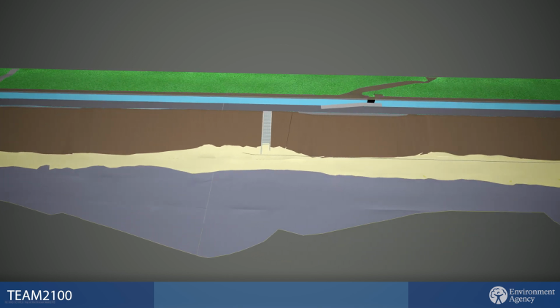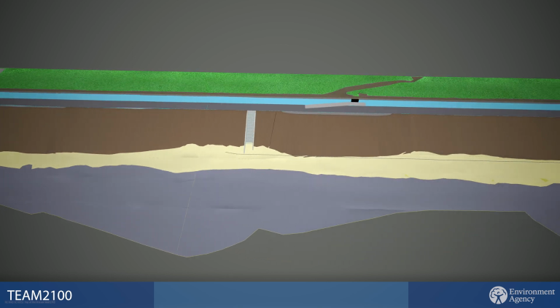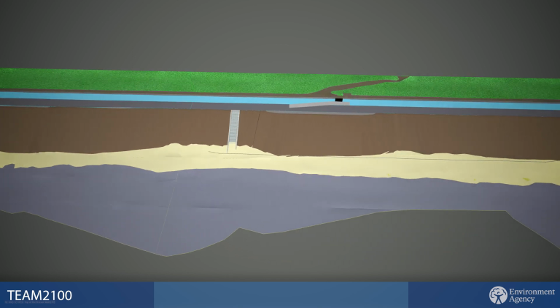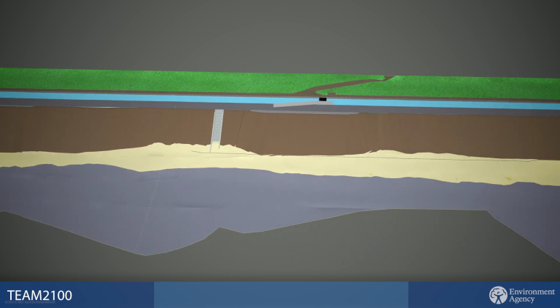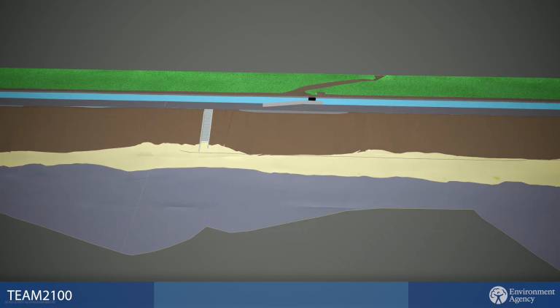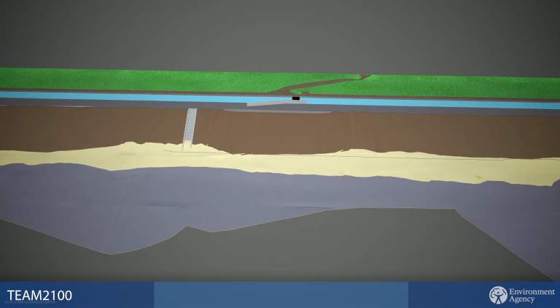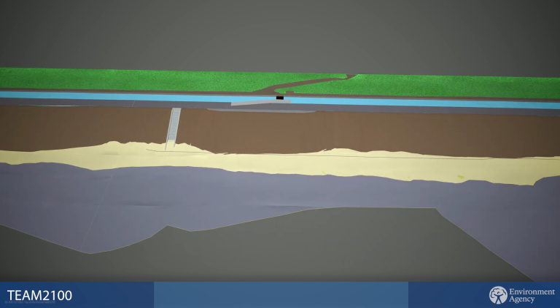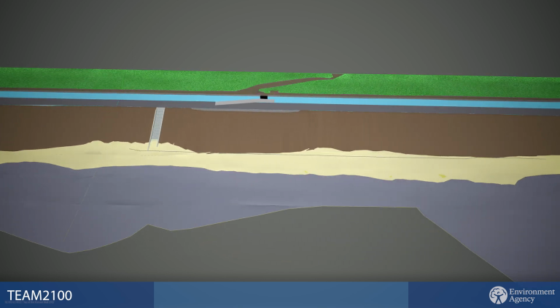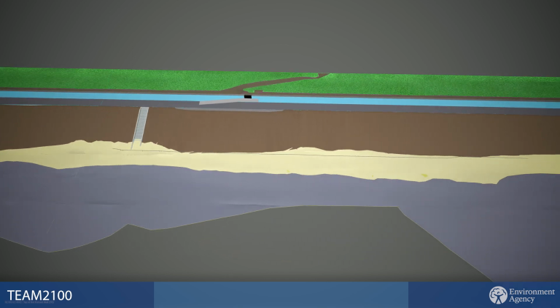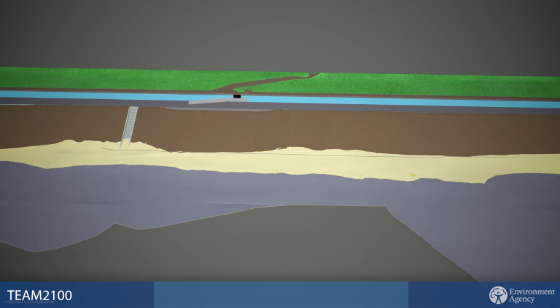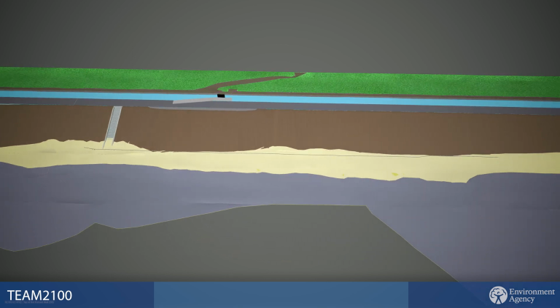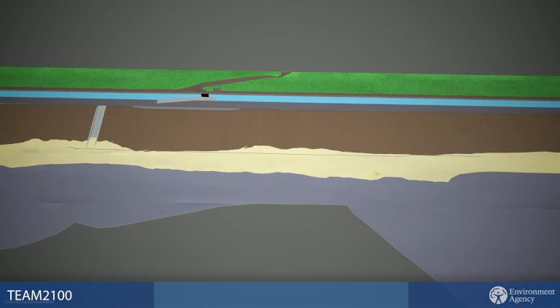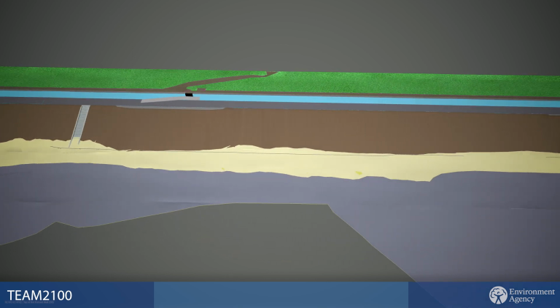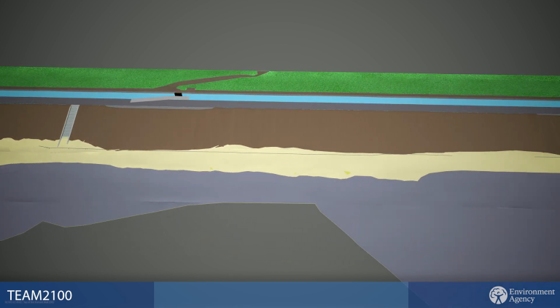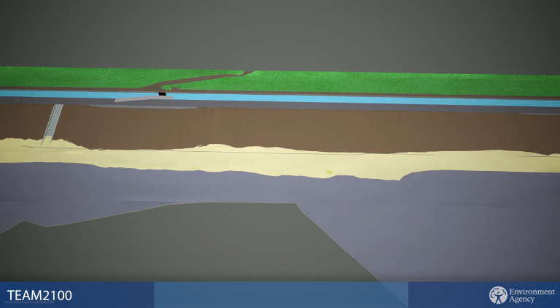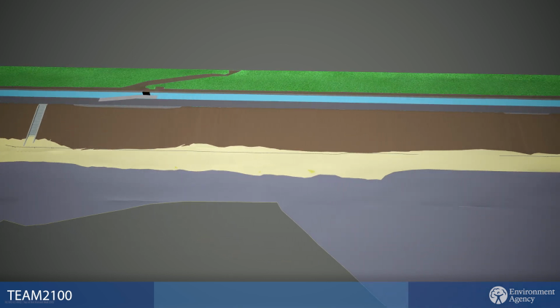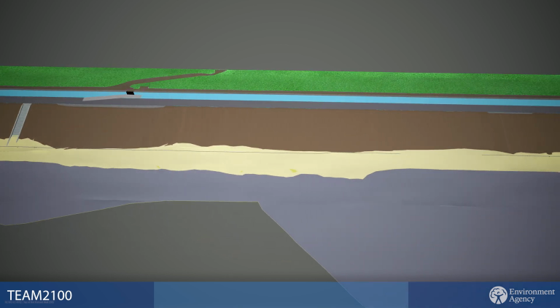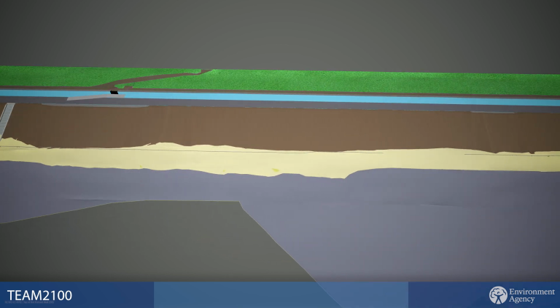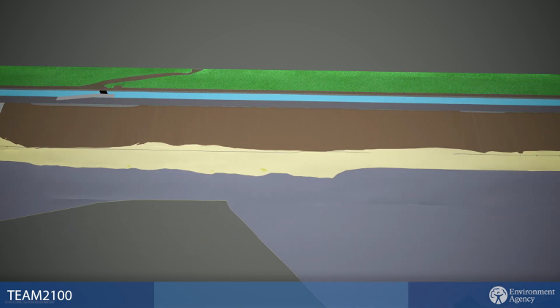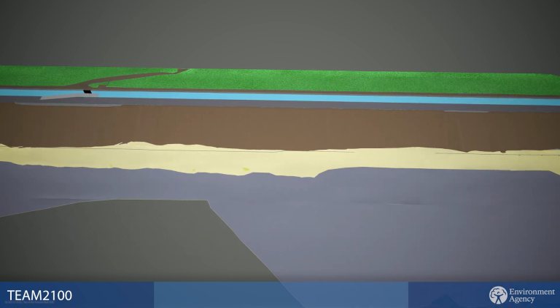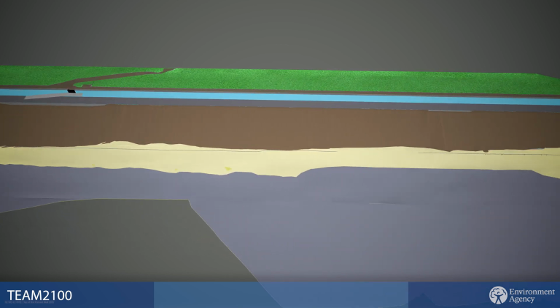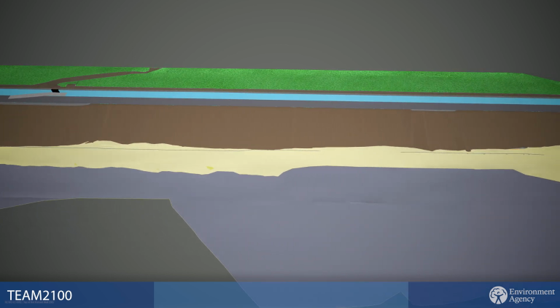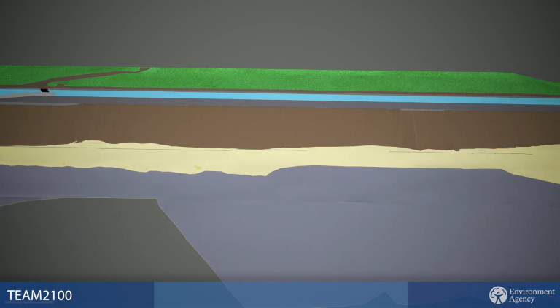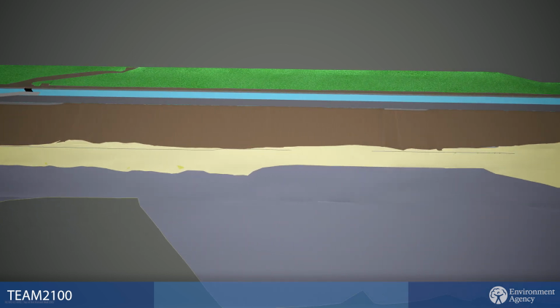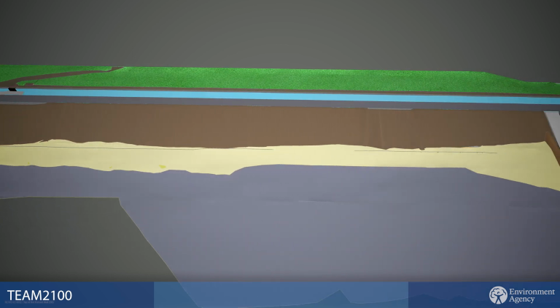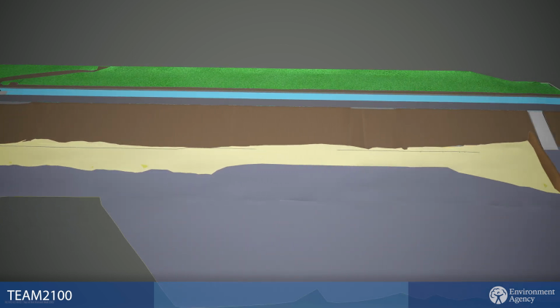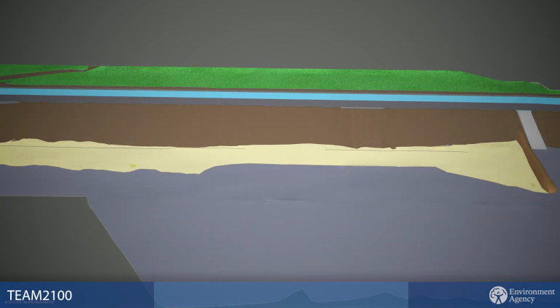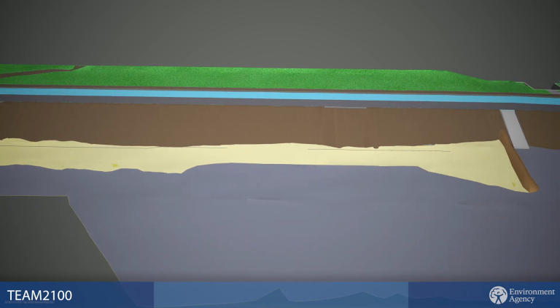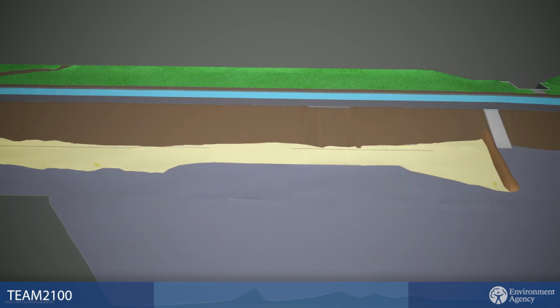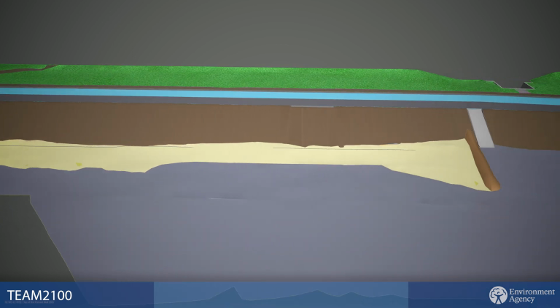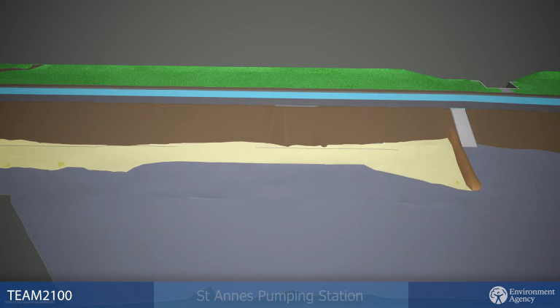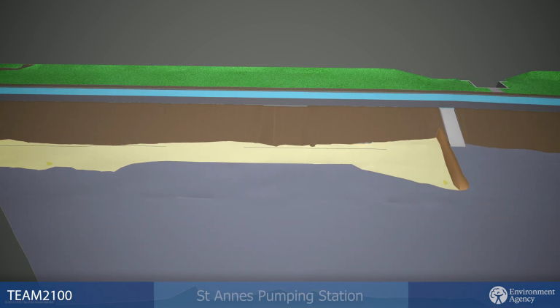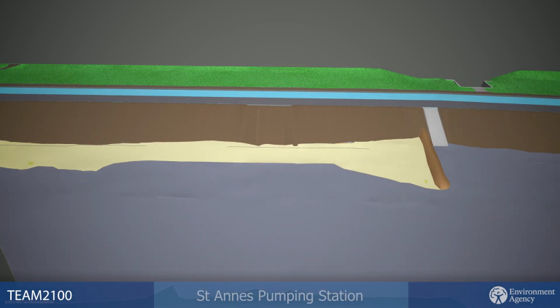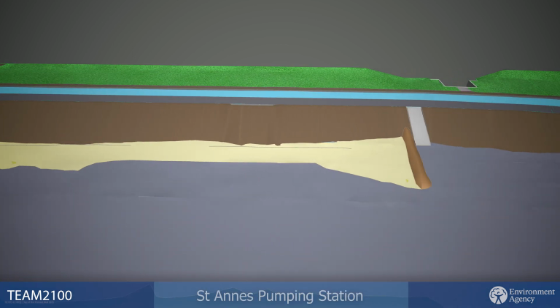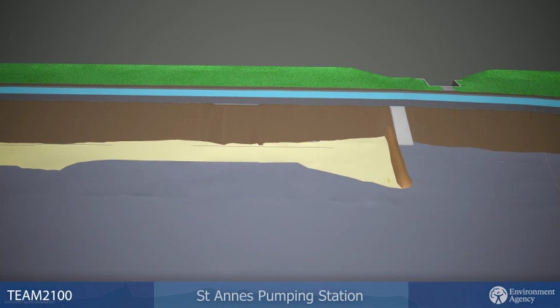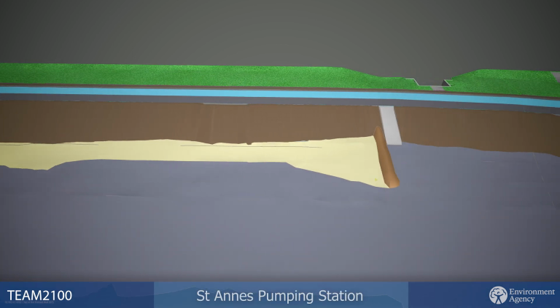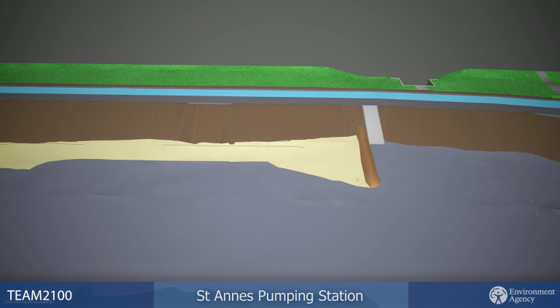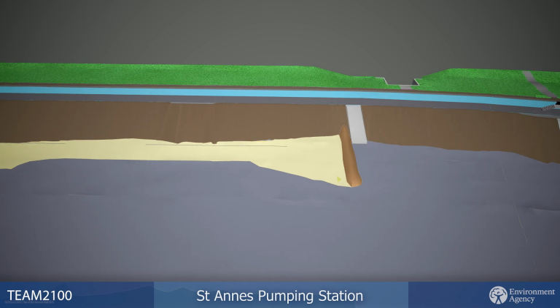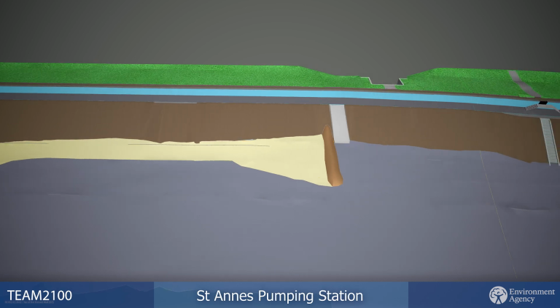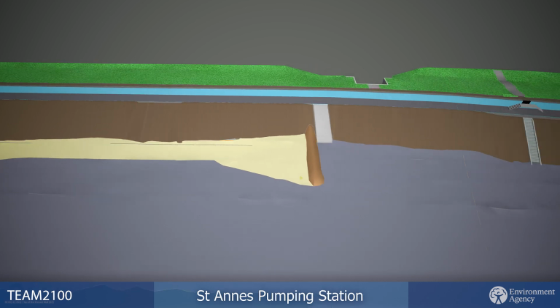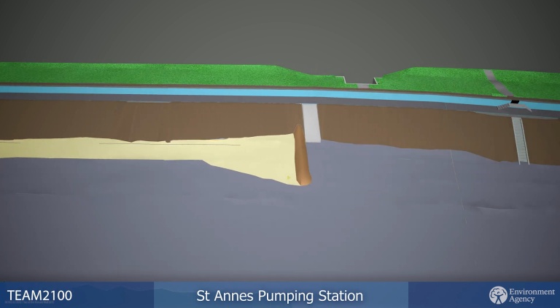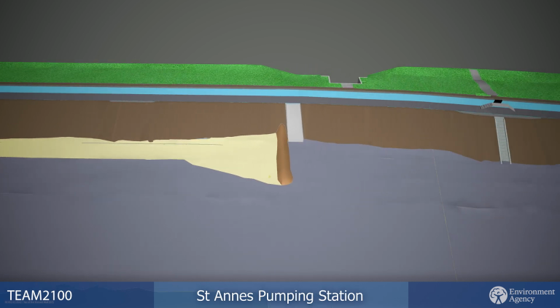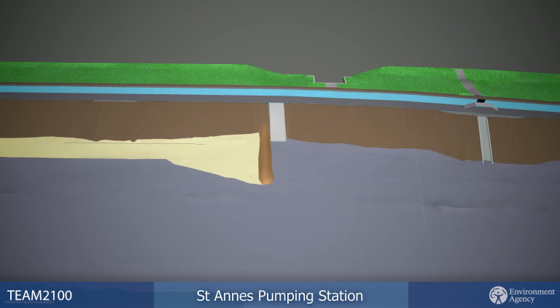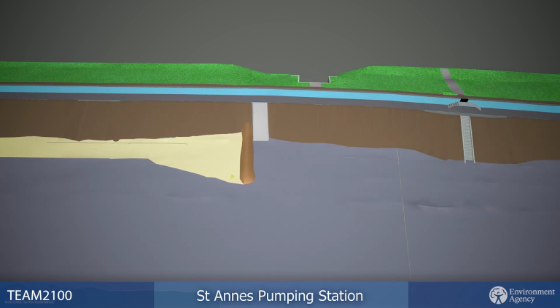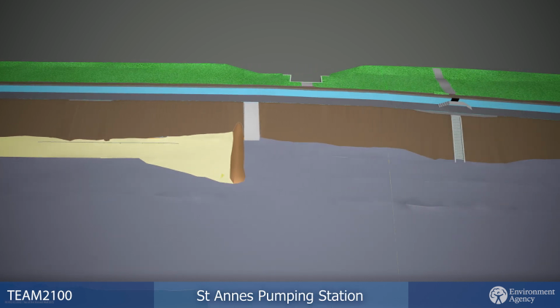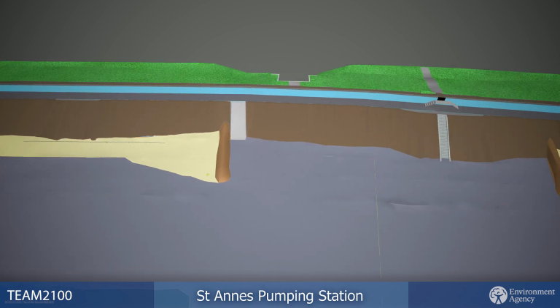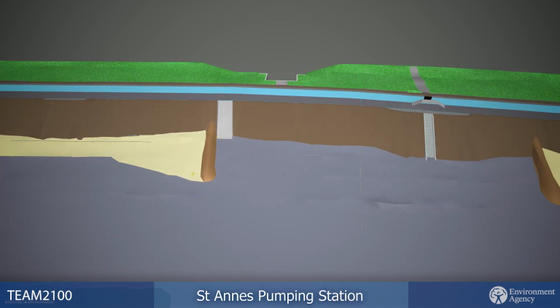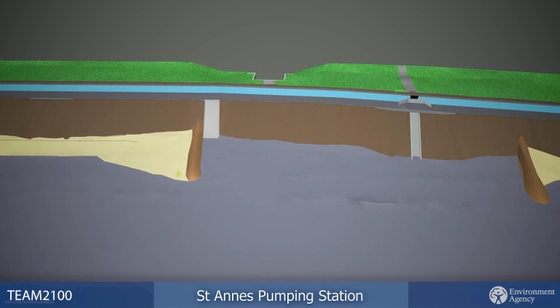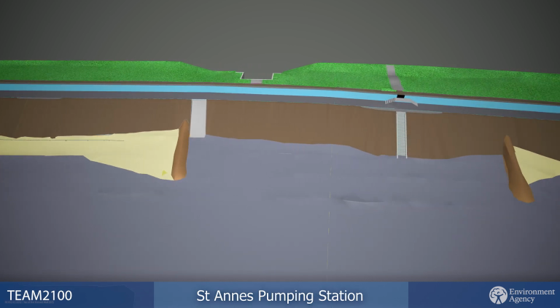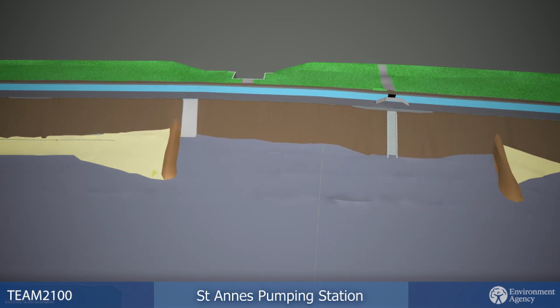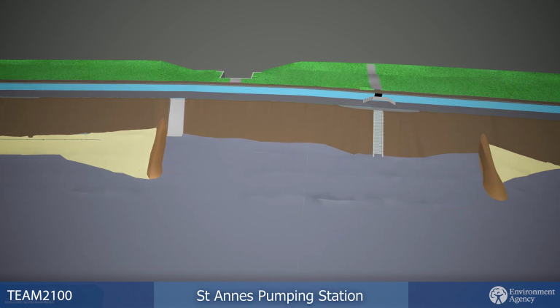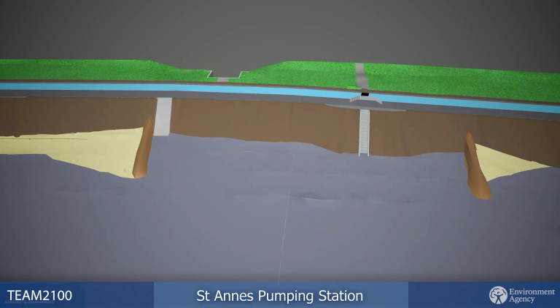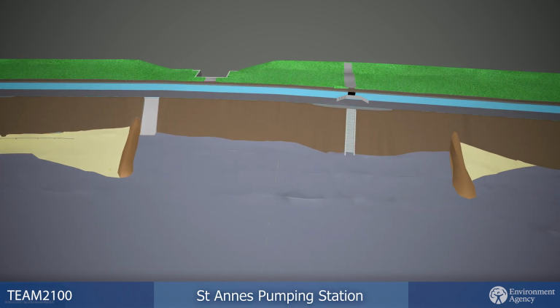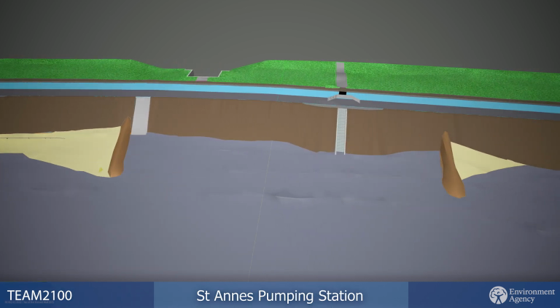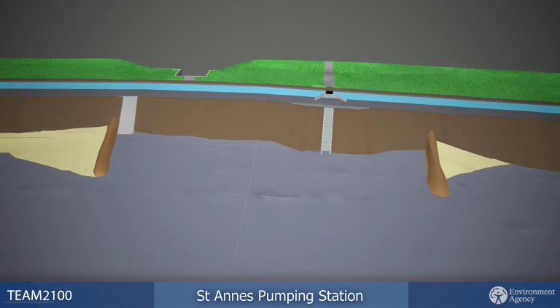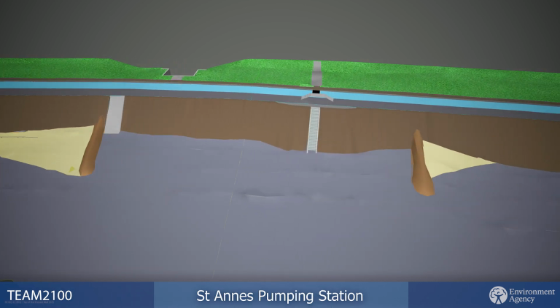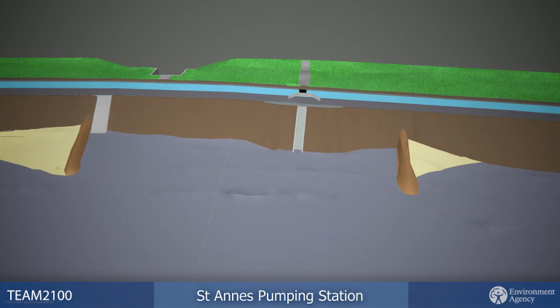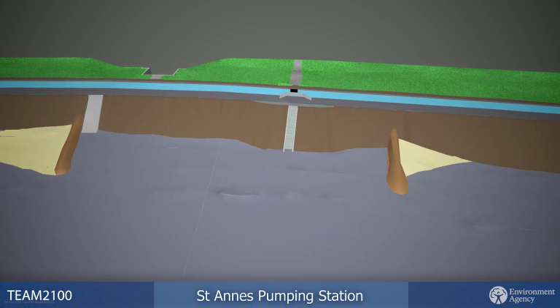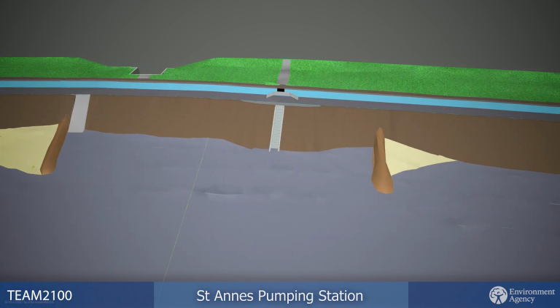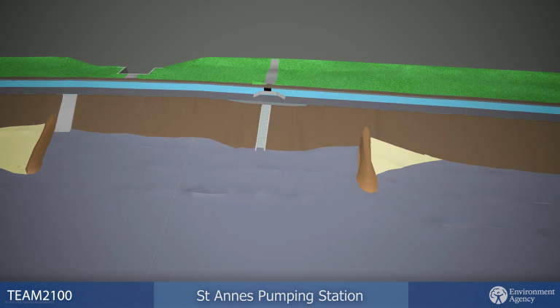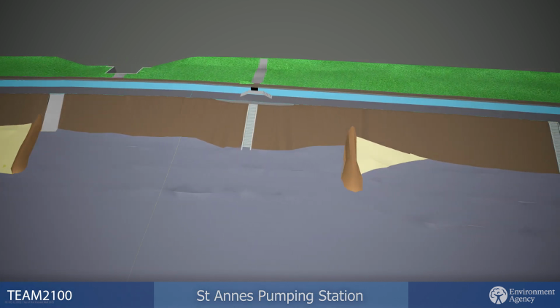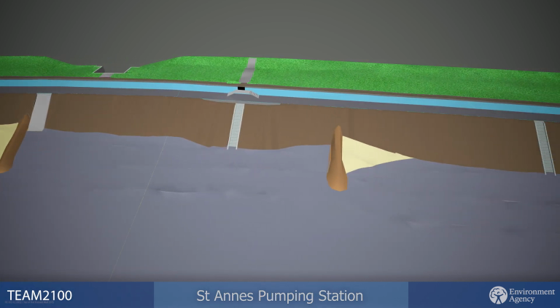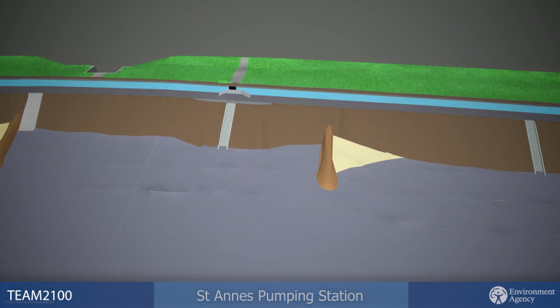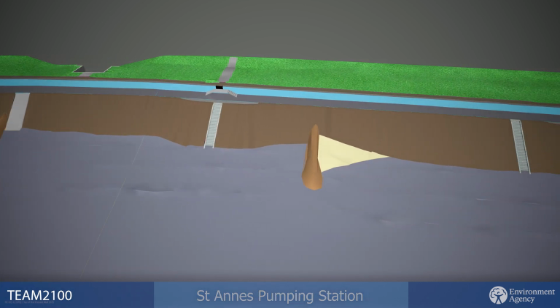The public footpath that runs from Thorny Bay will be re-leveled and resurfaced to provide a consistent surface.